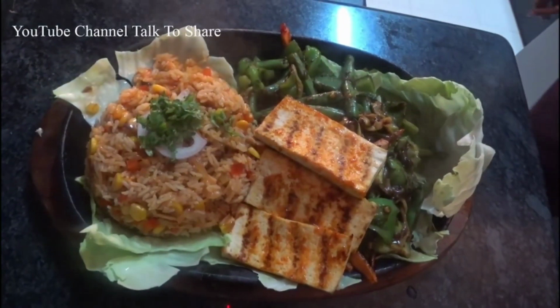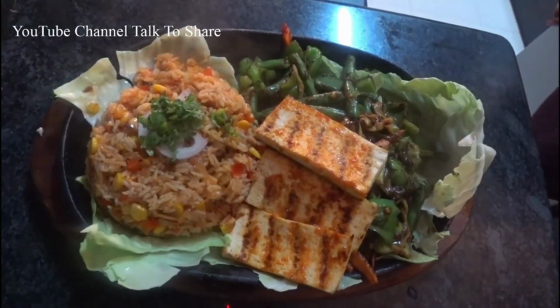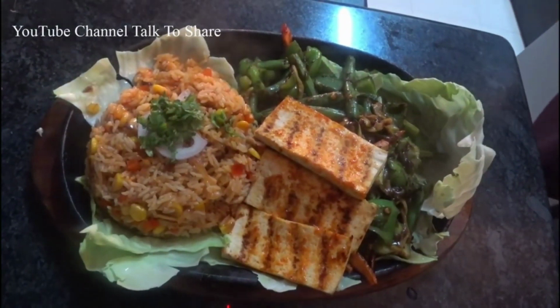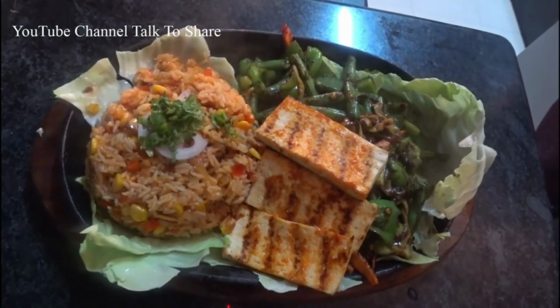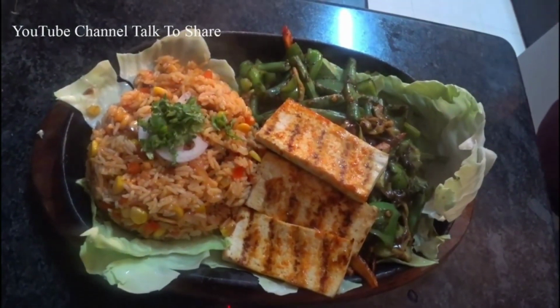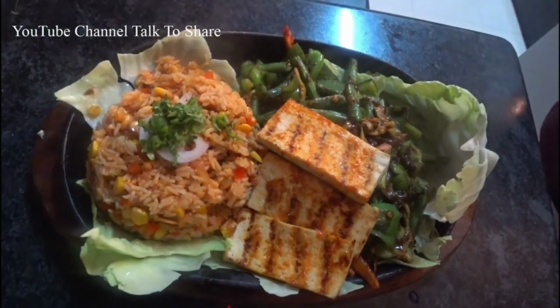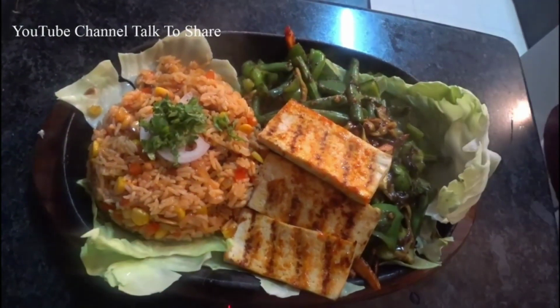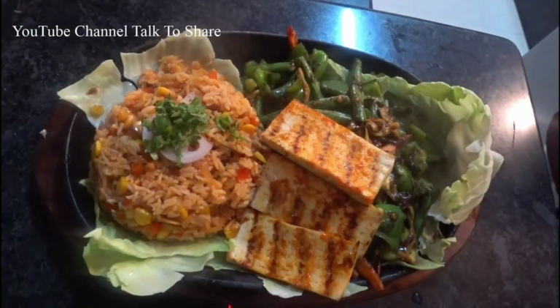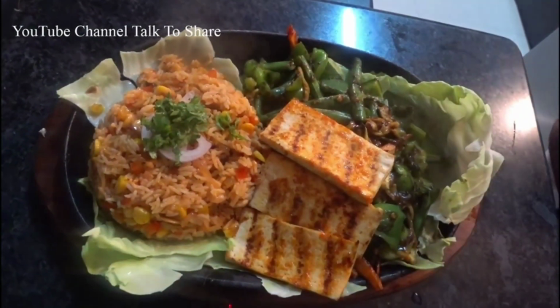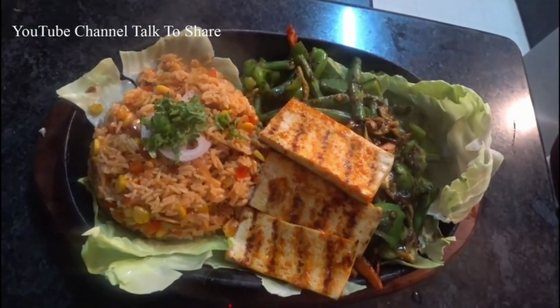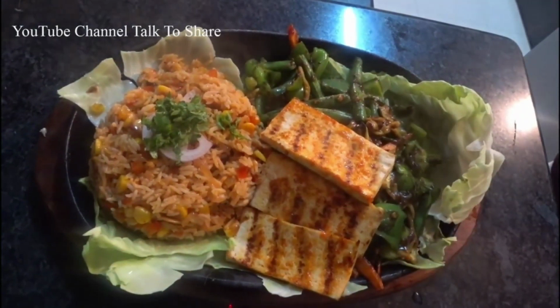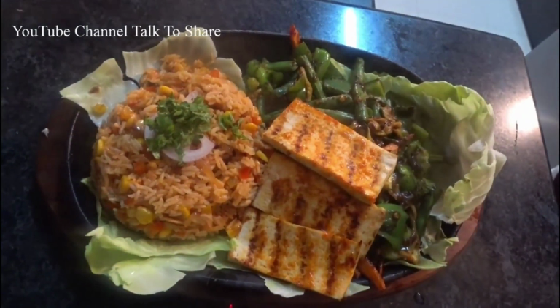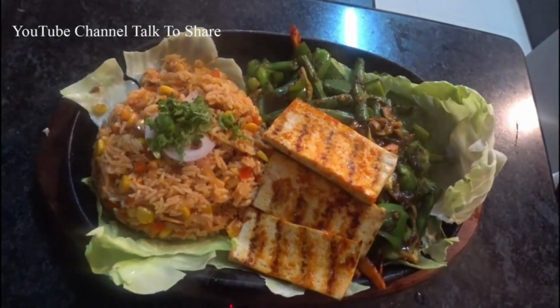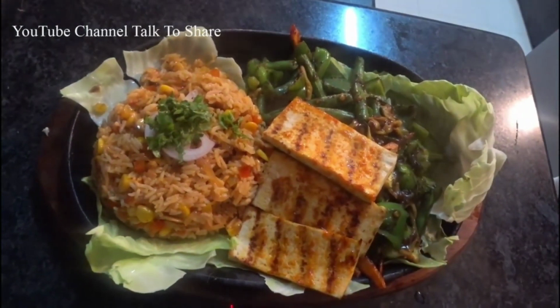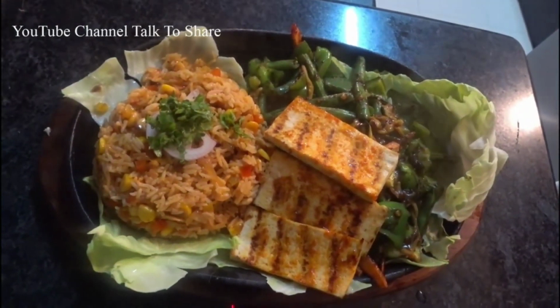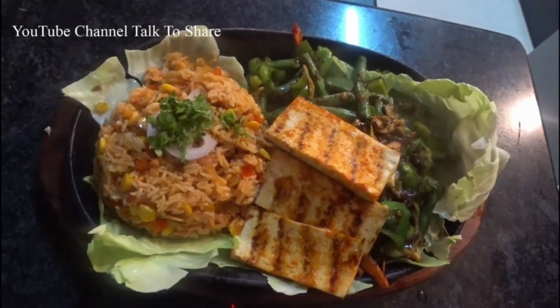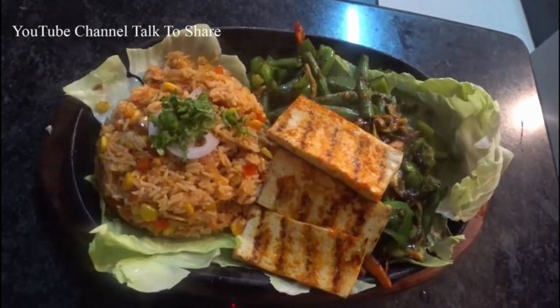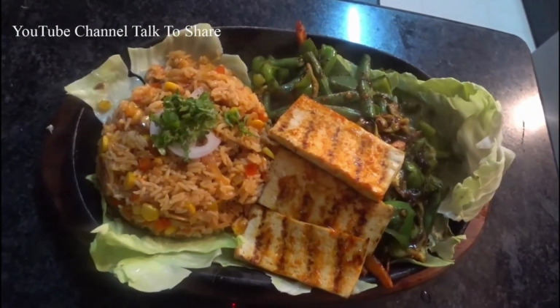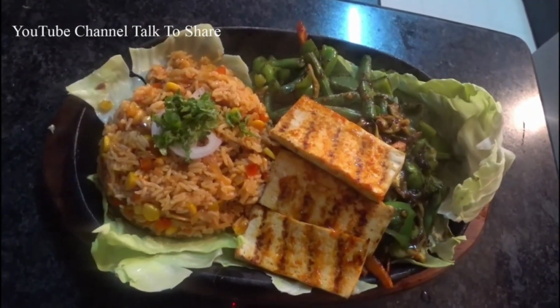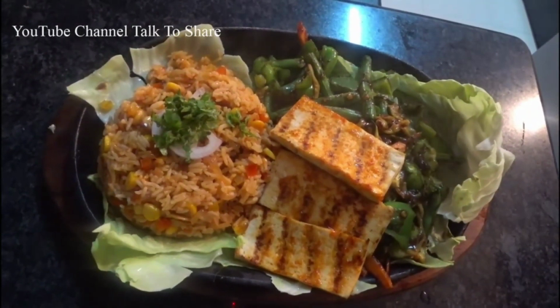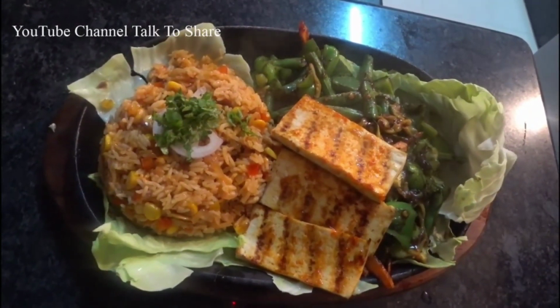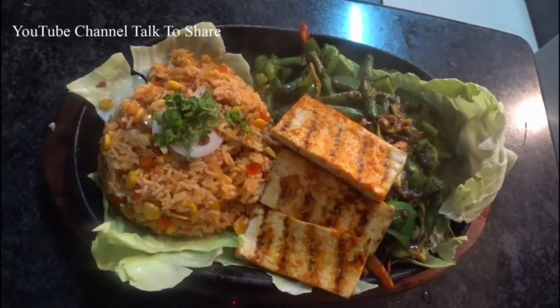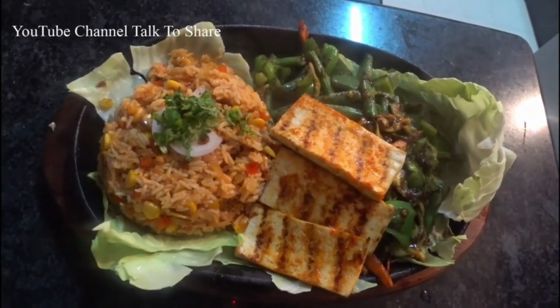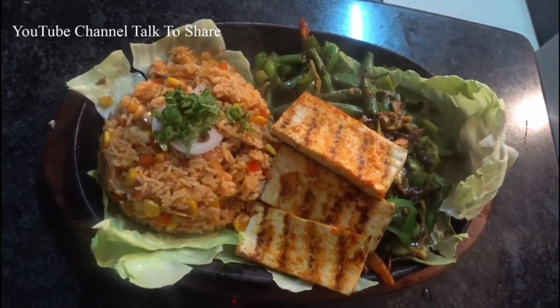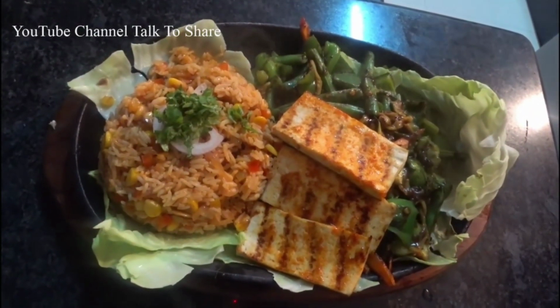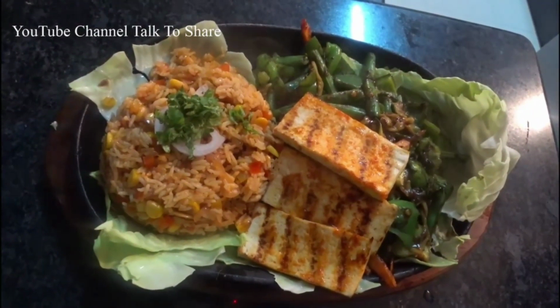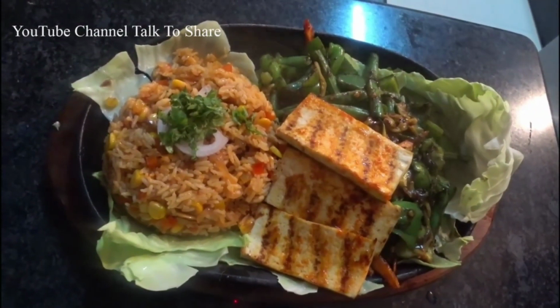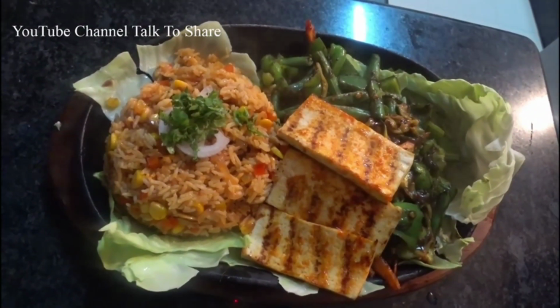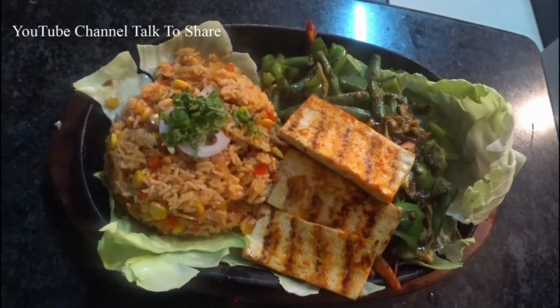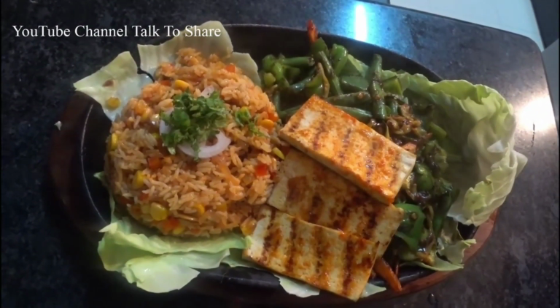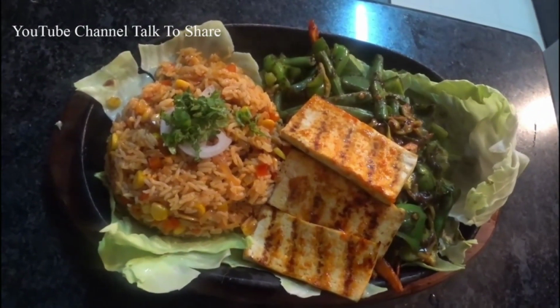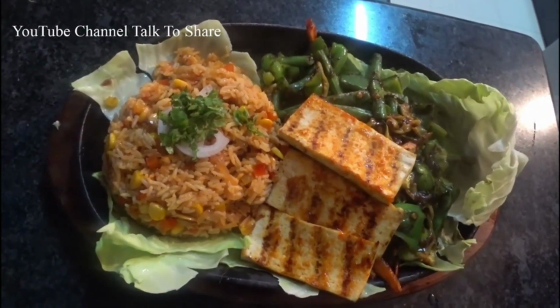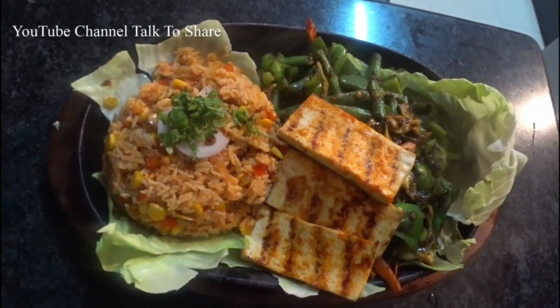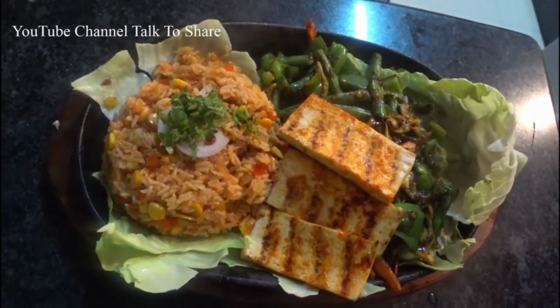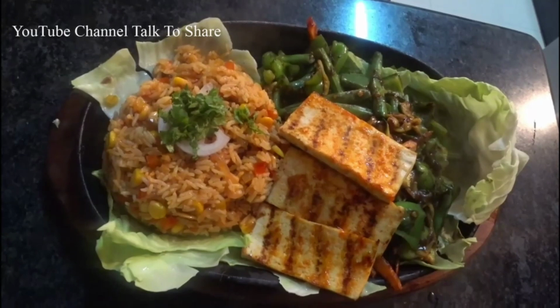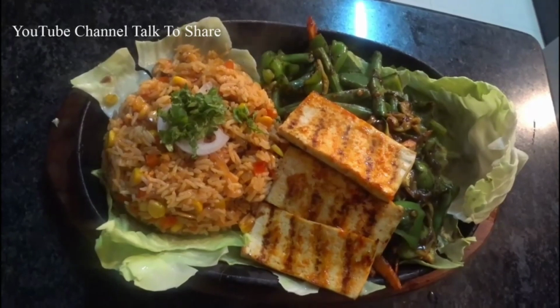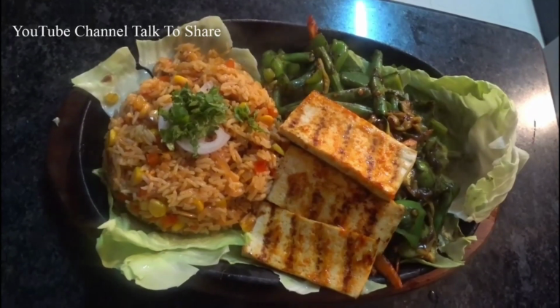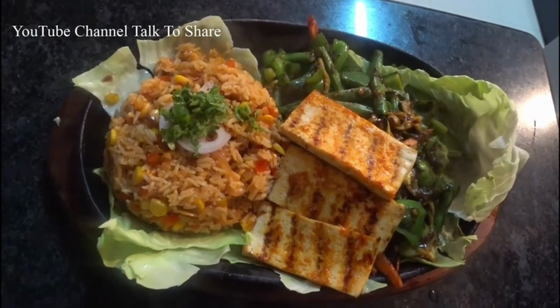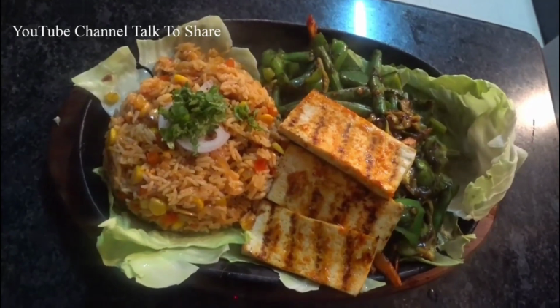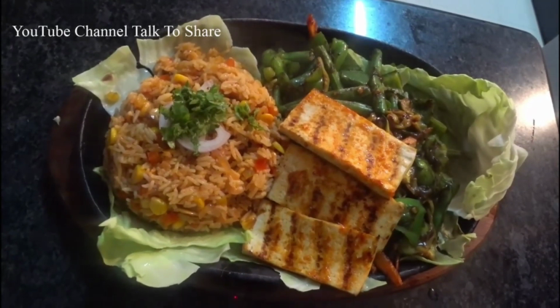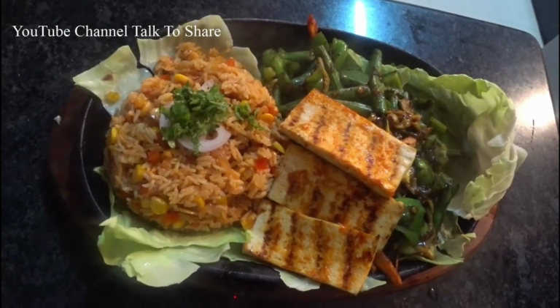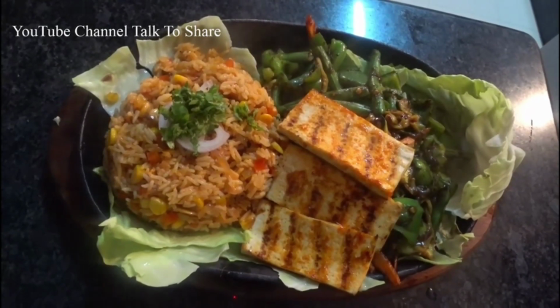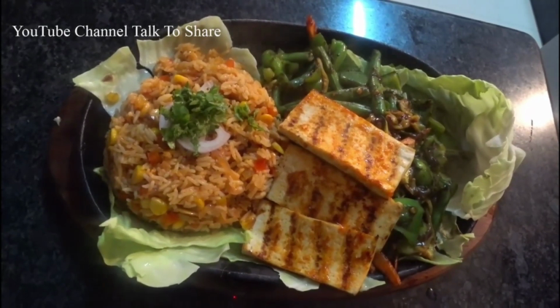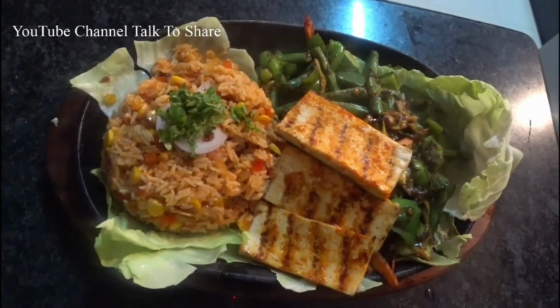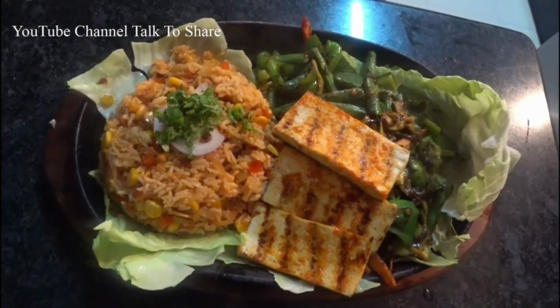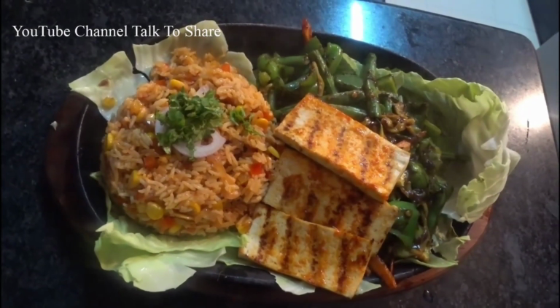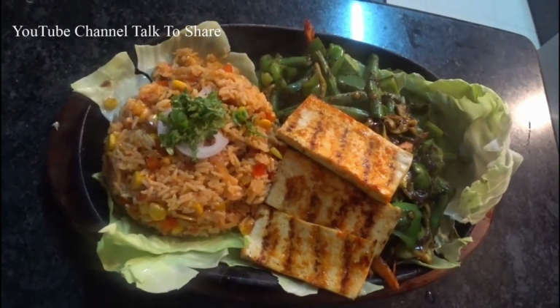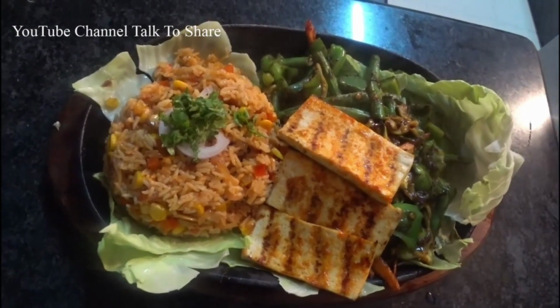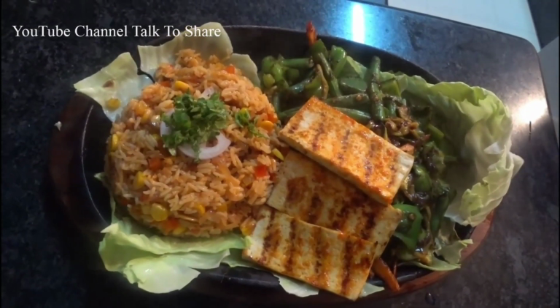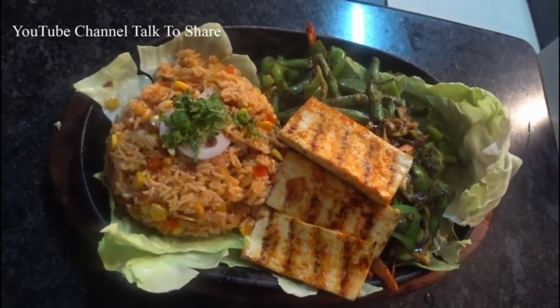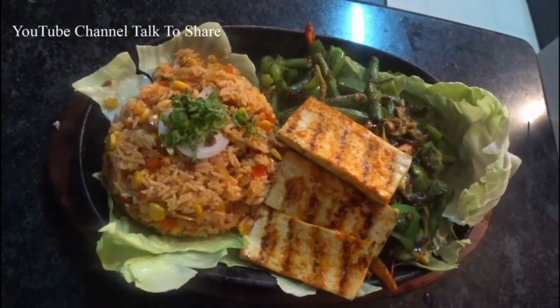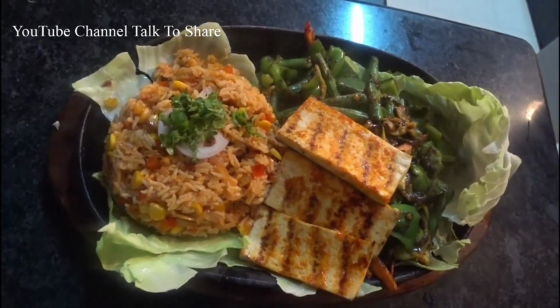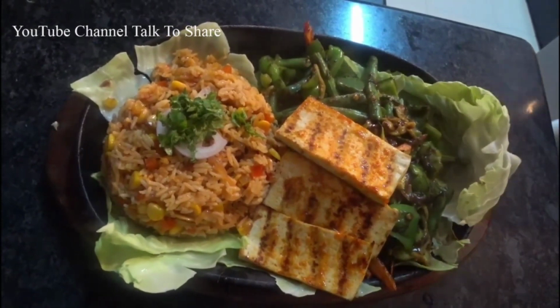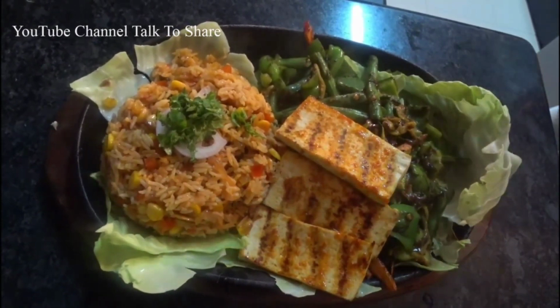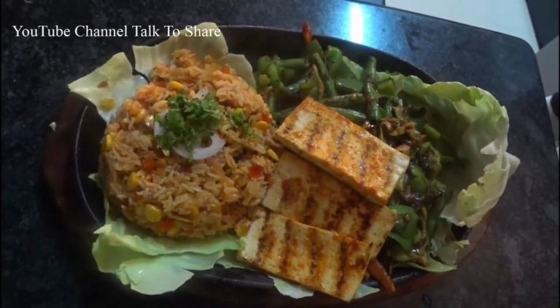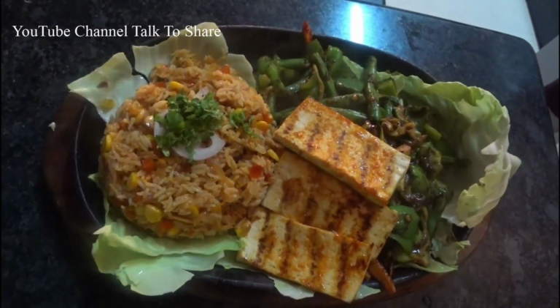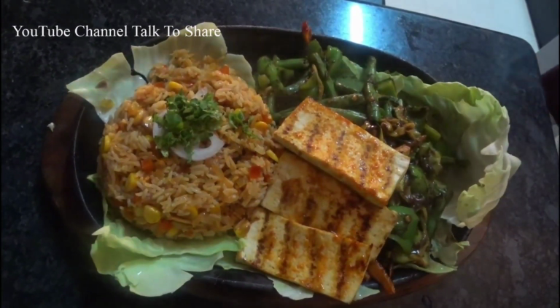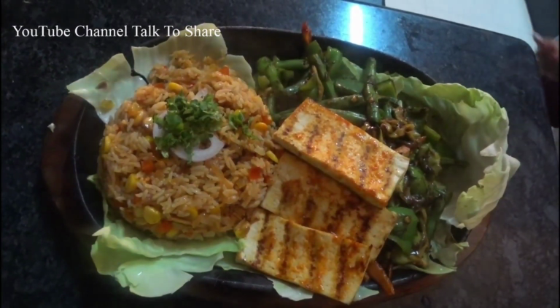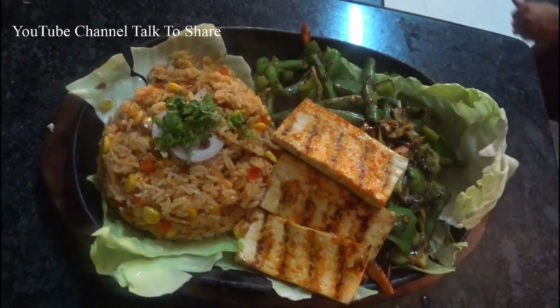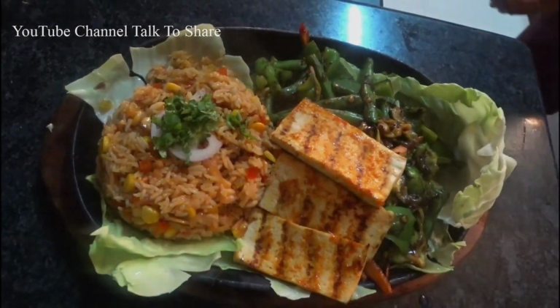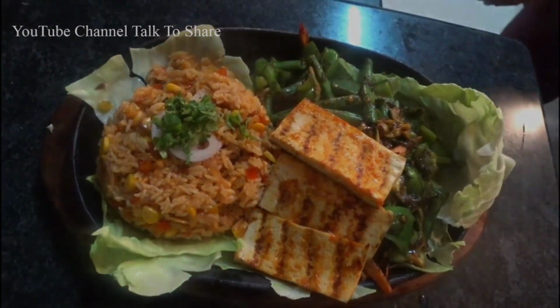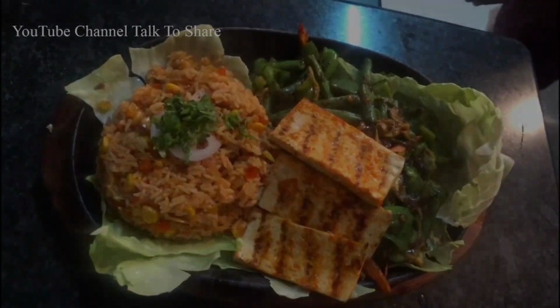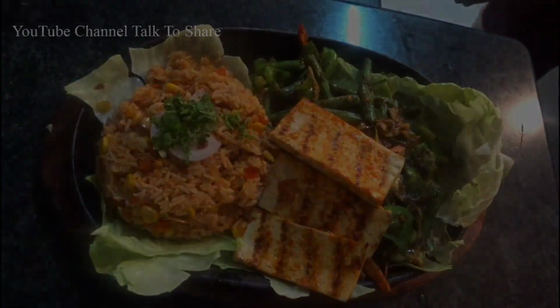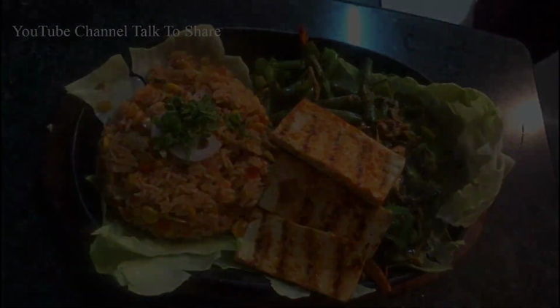So this is Chinese Sizzler with tofu — enjoy with your family and friends. Thank you!